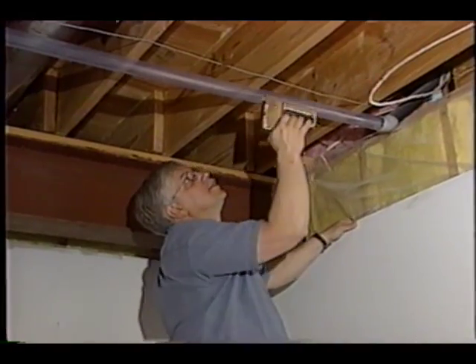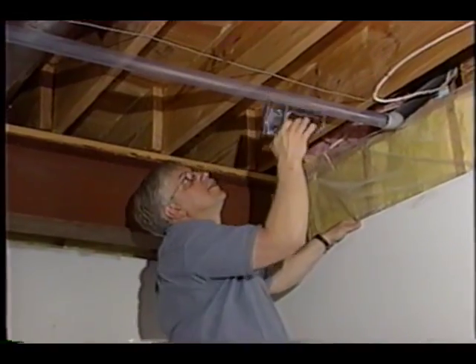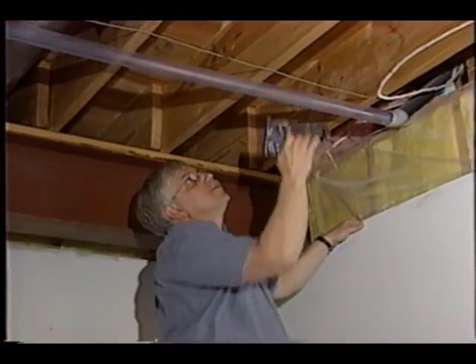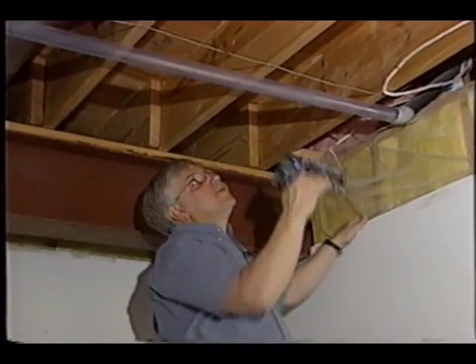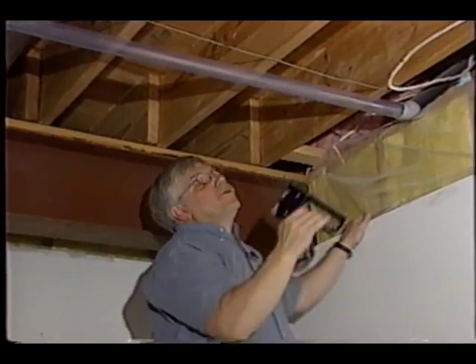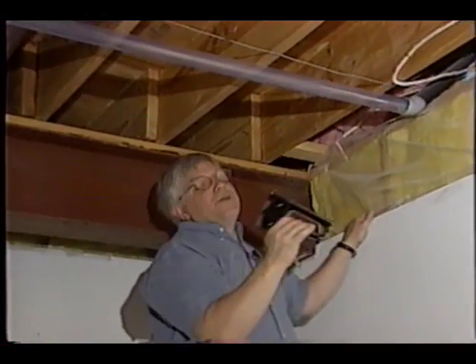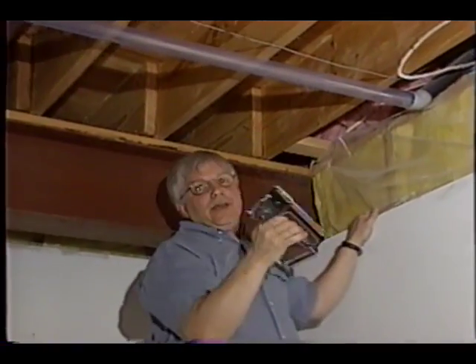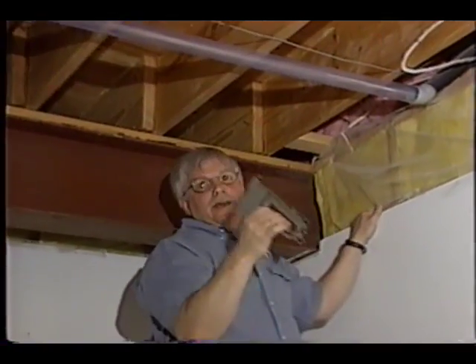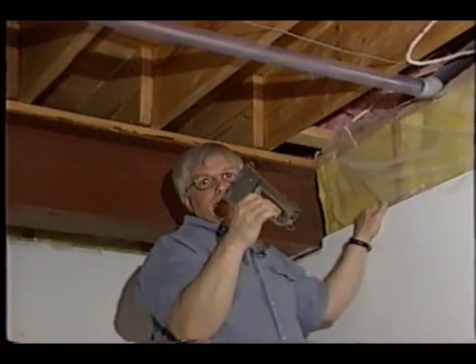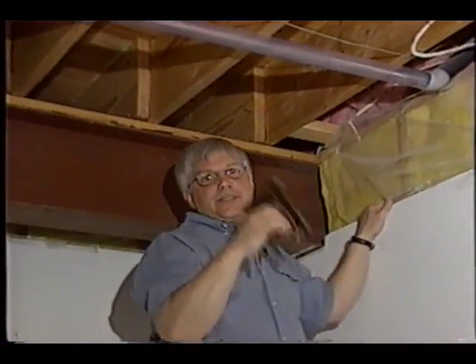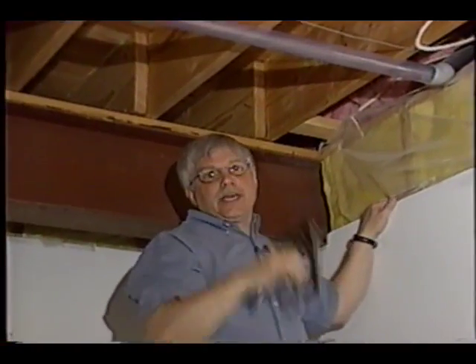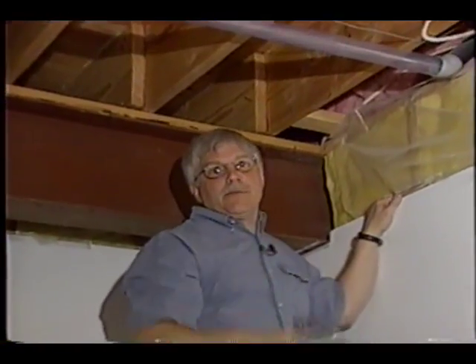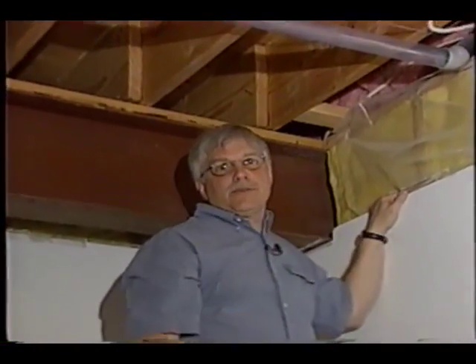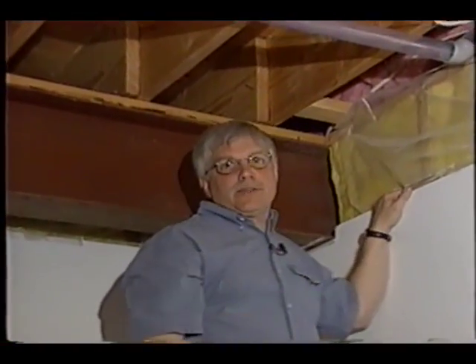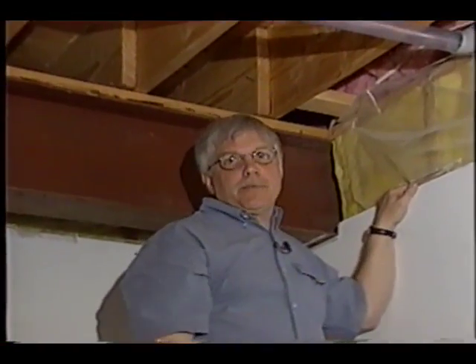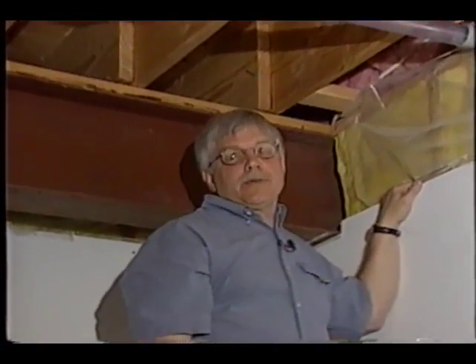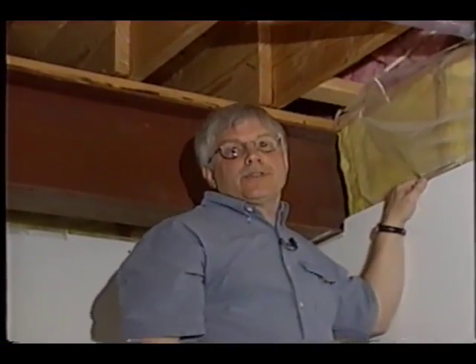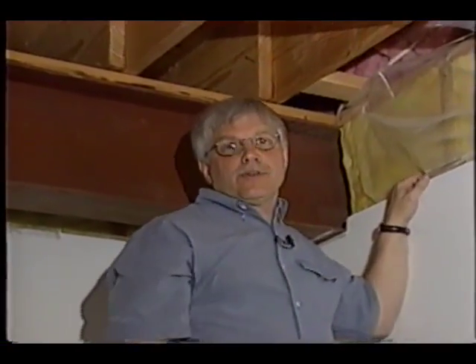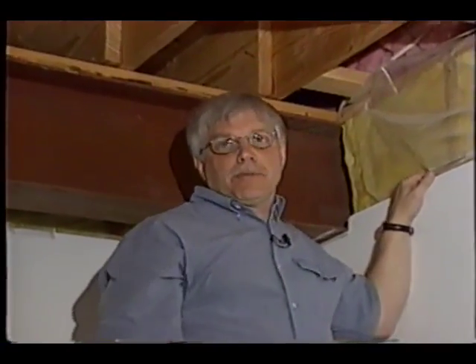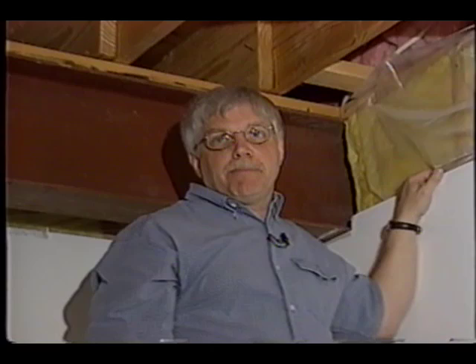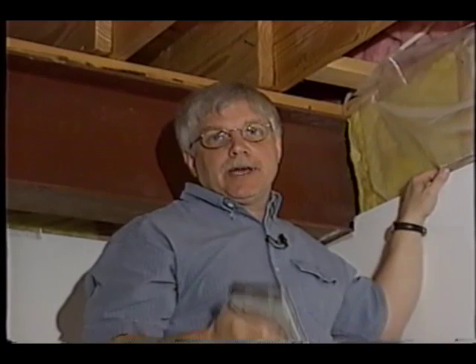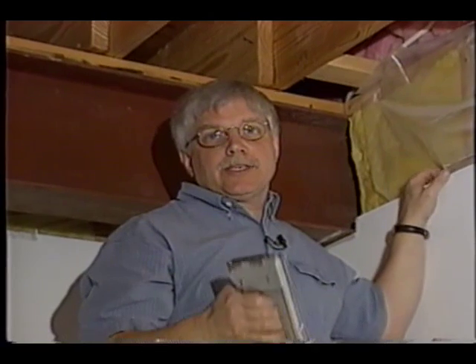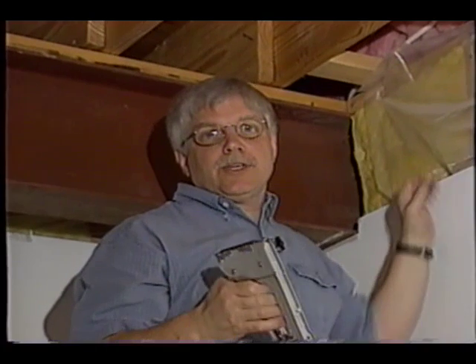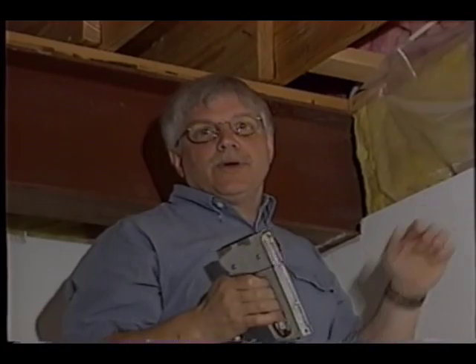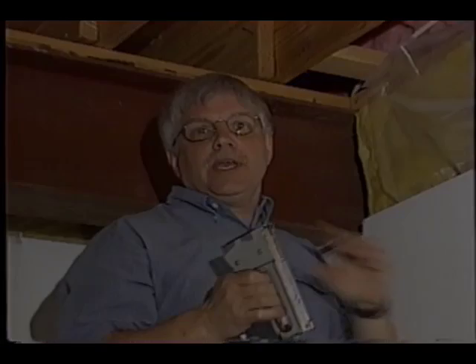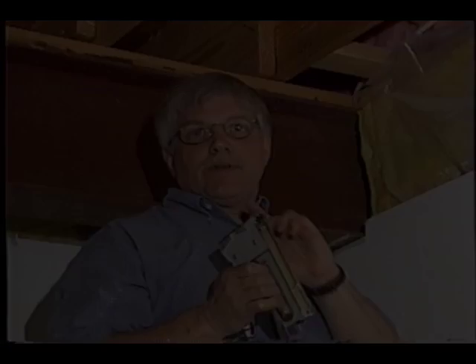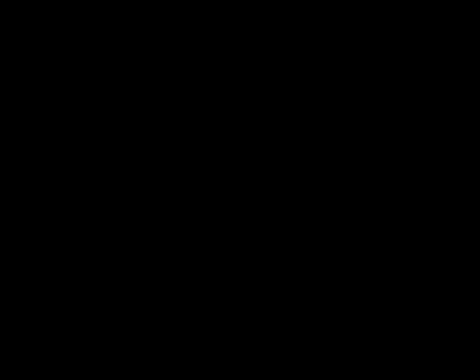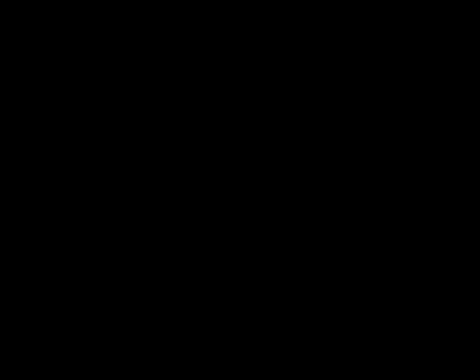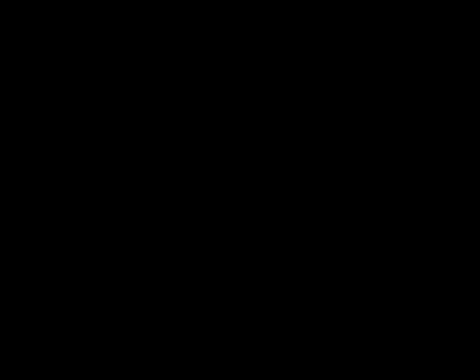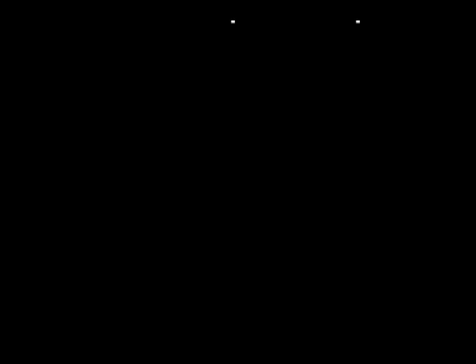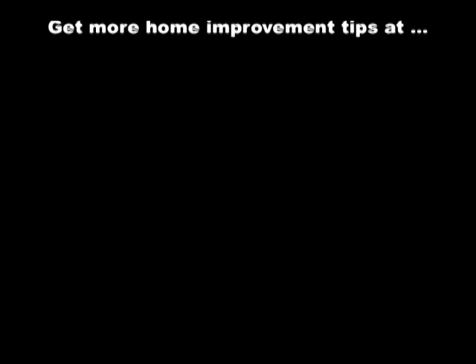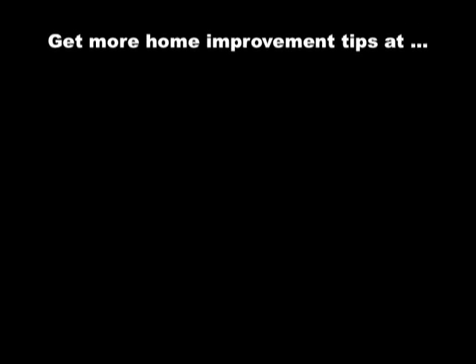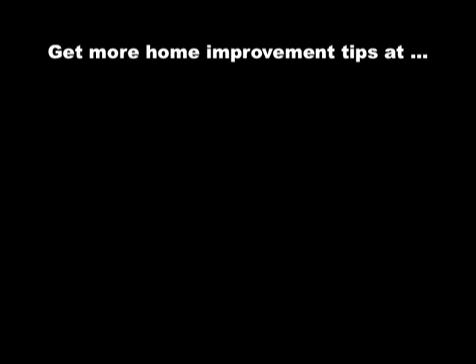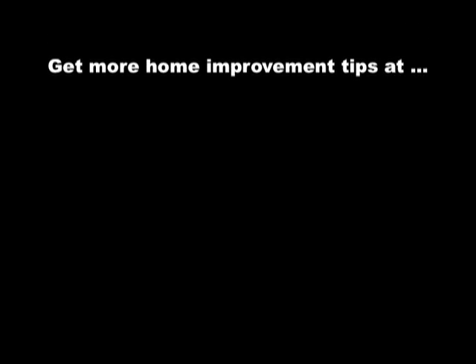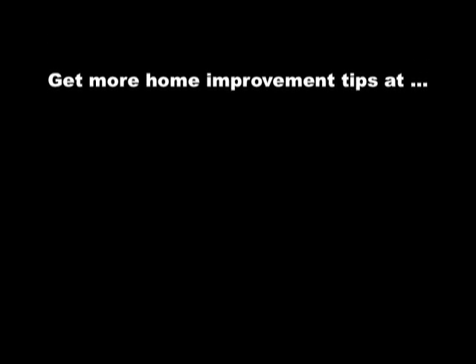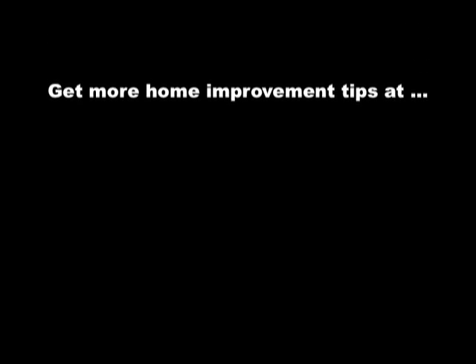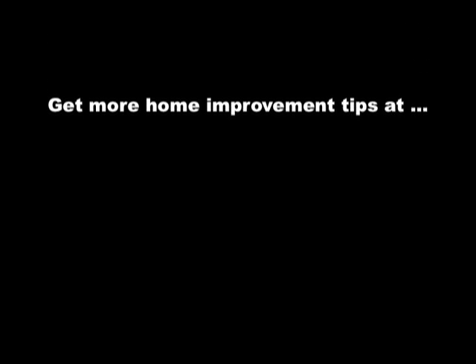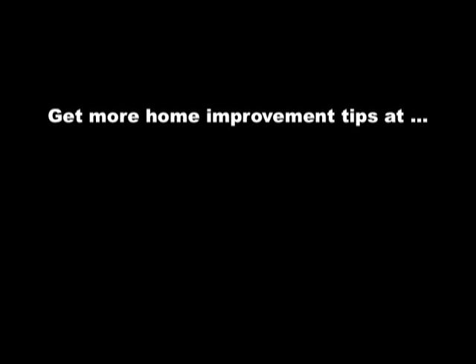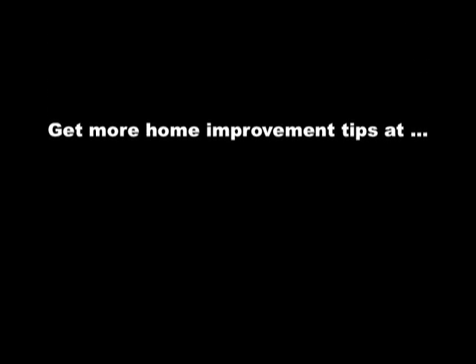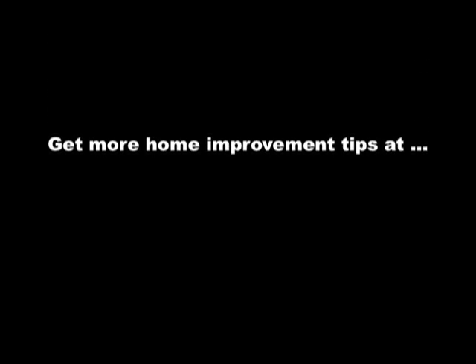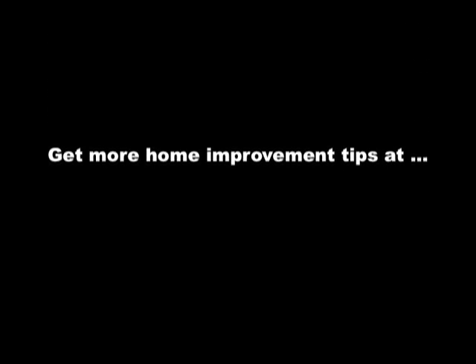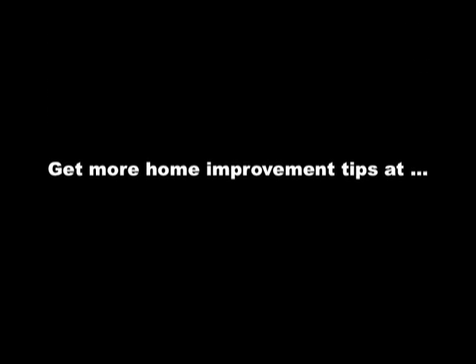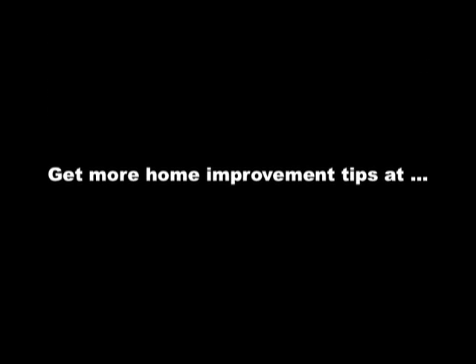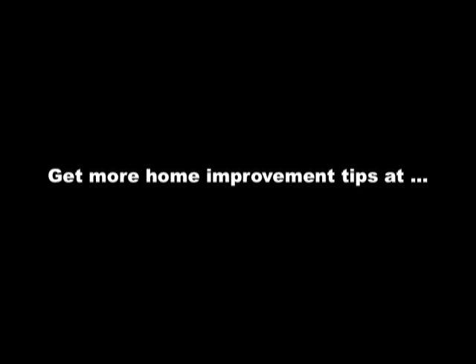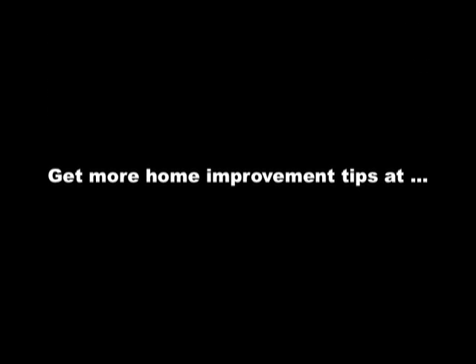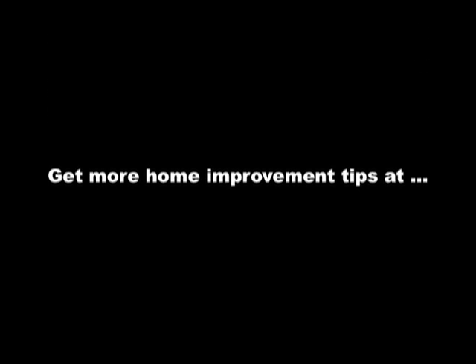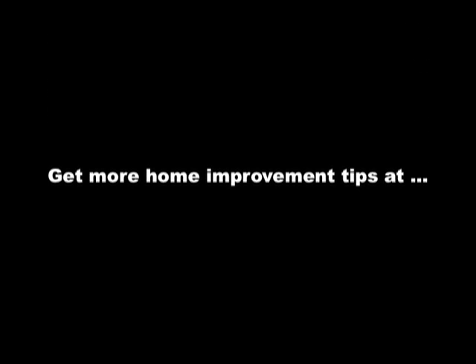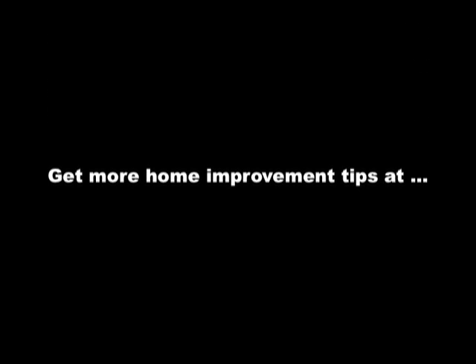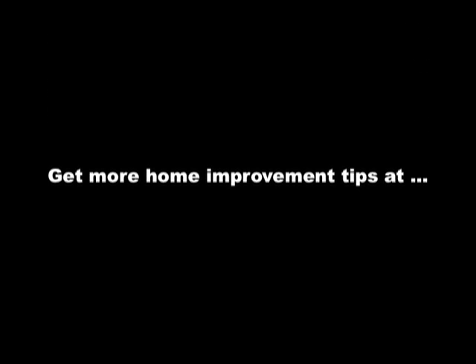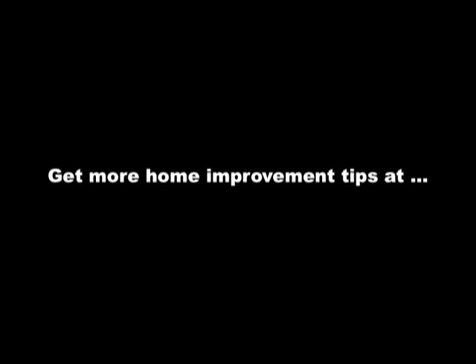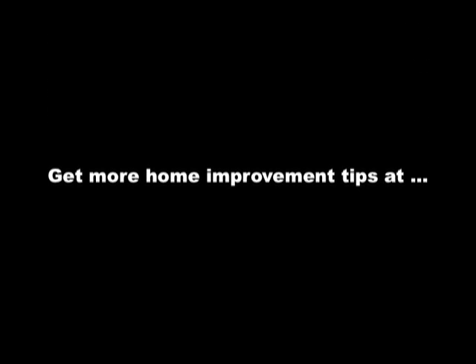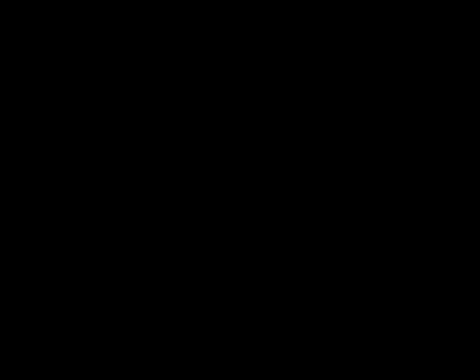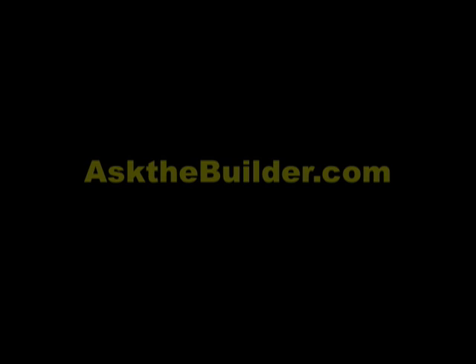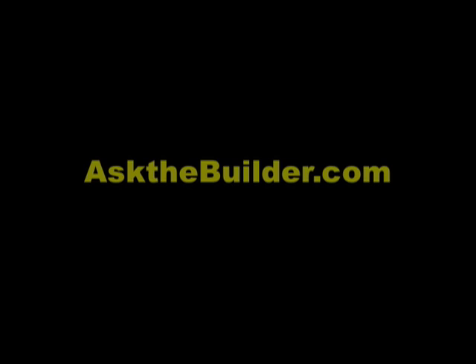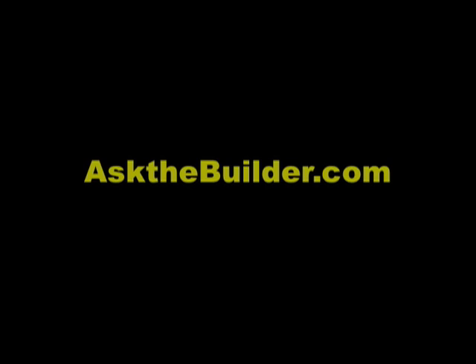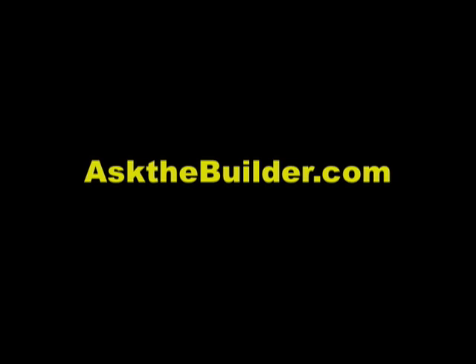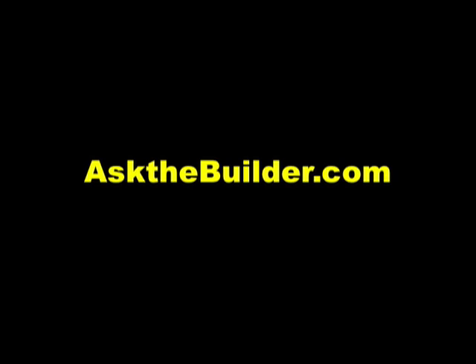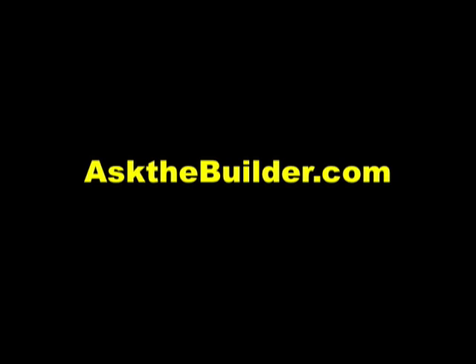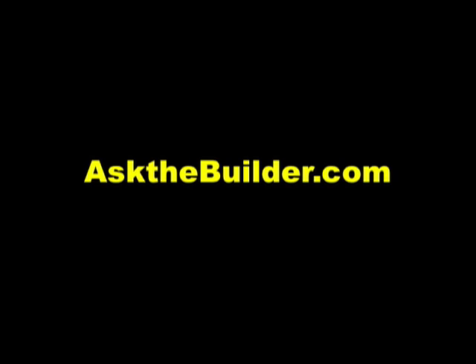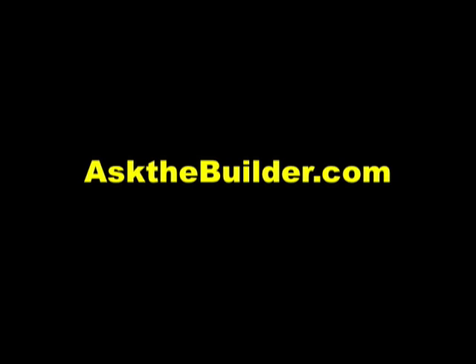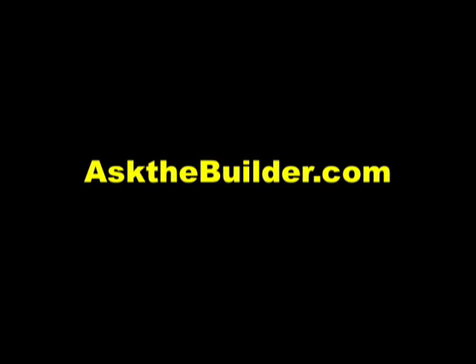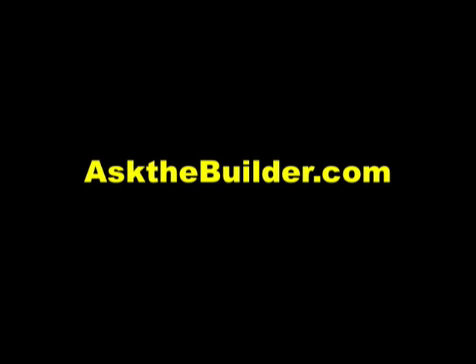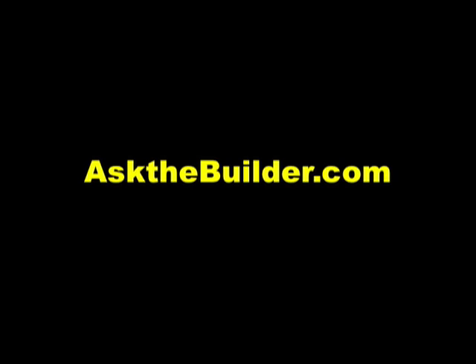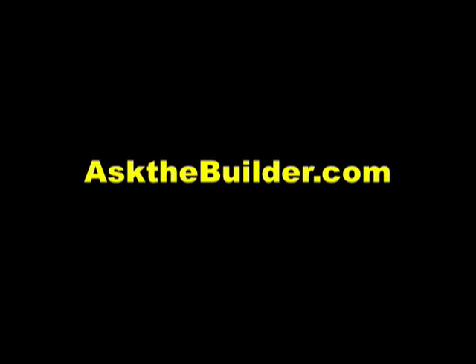These cable staplers — they're the best. If you want to discover more home improvement tips, go to askthebuilder.com.